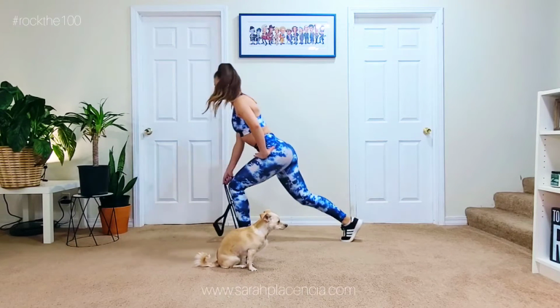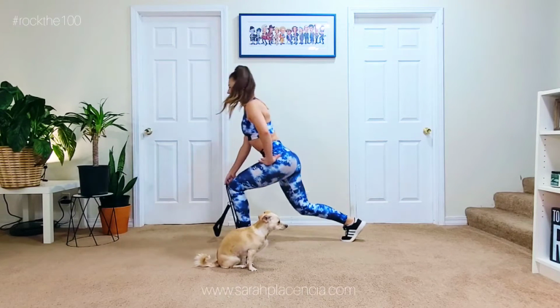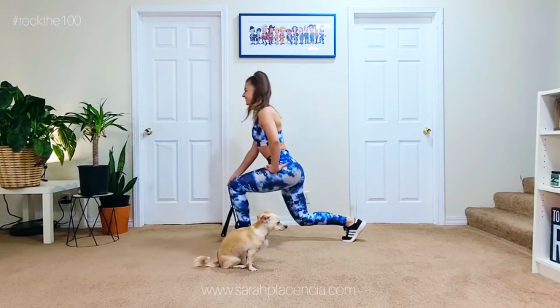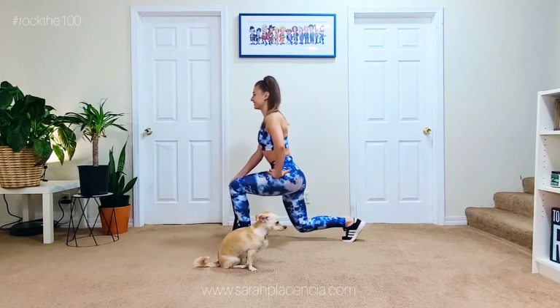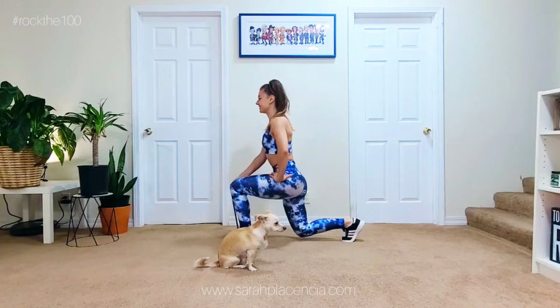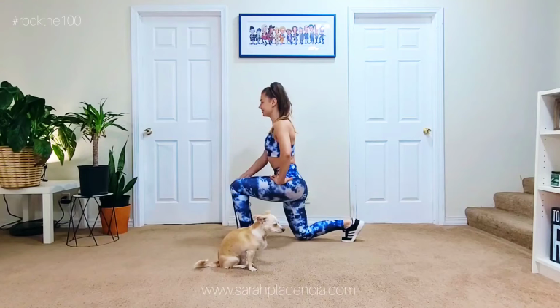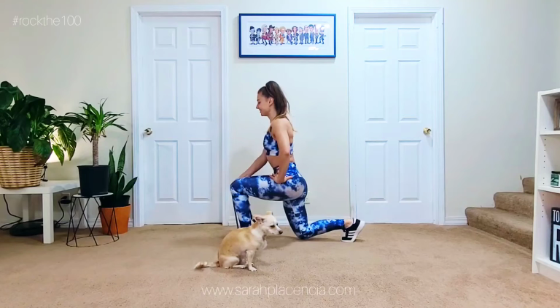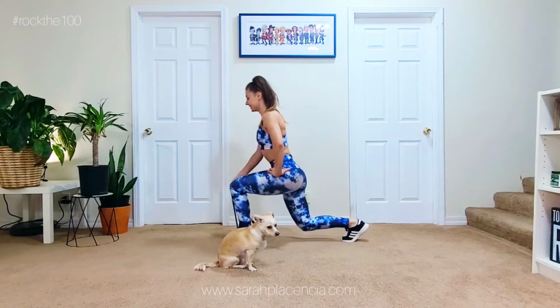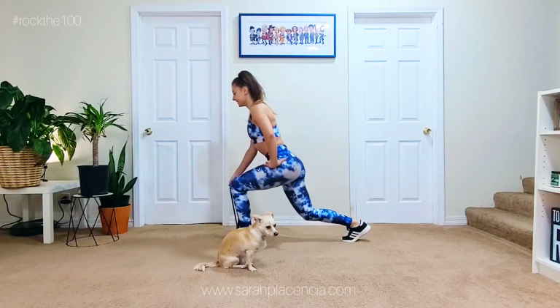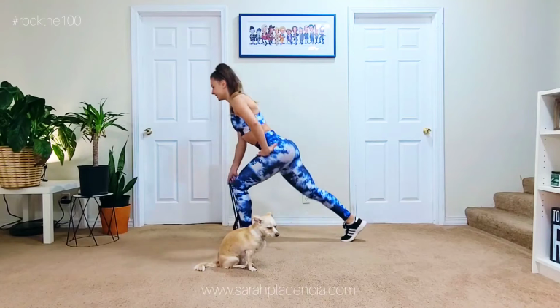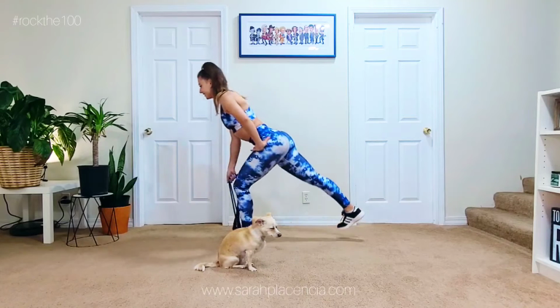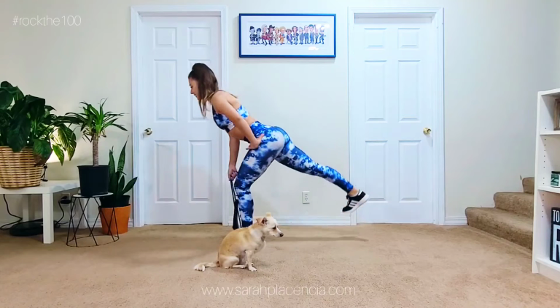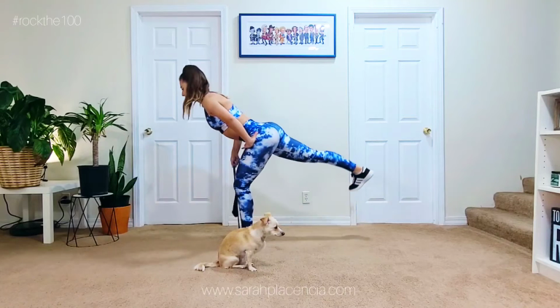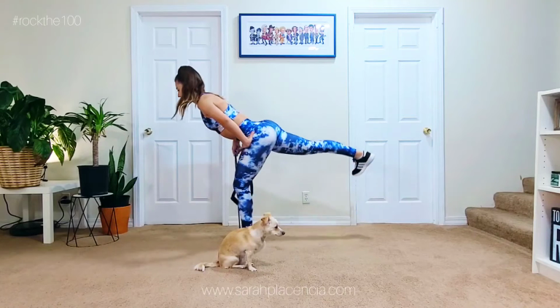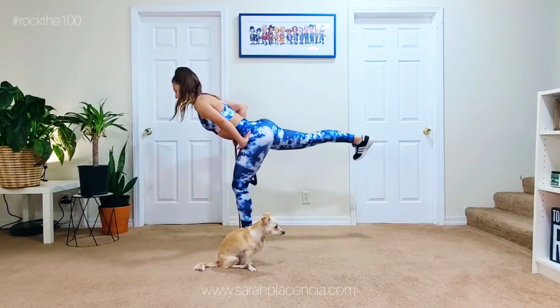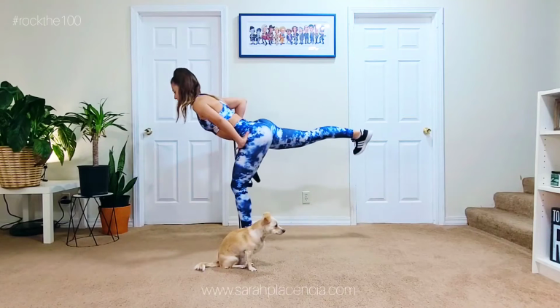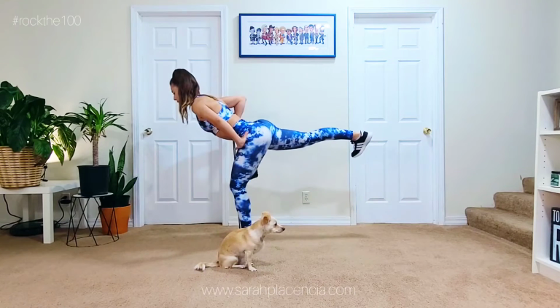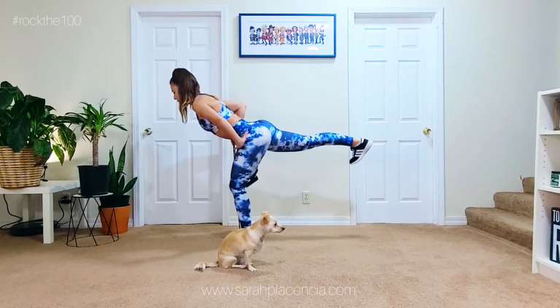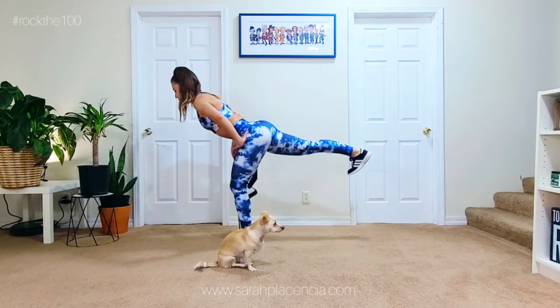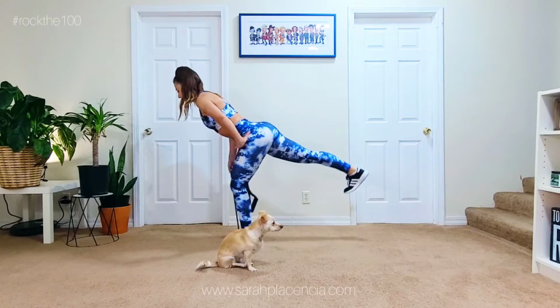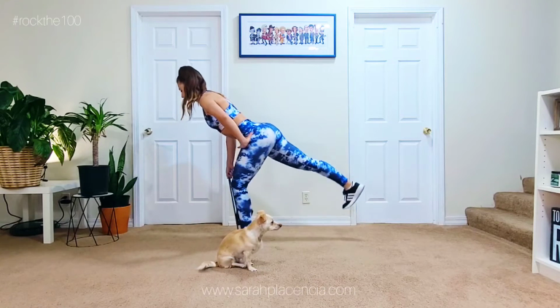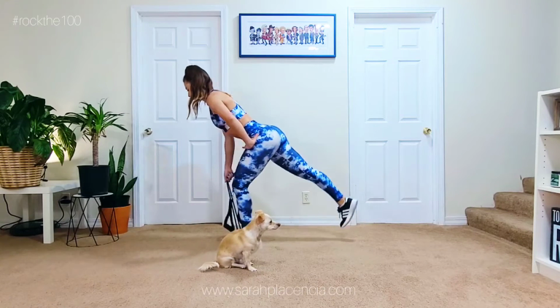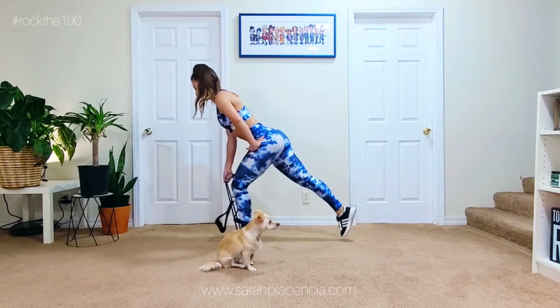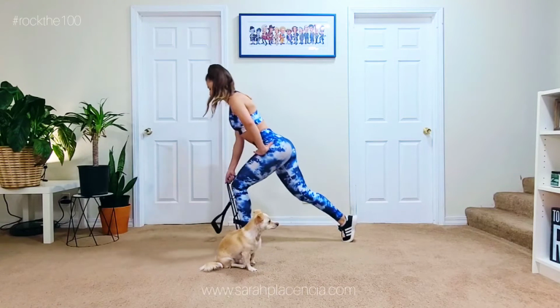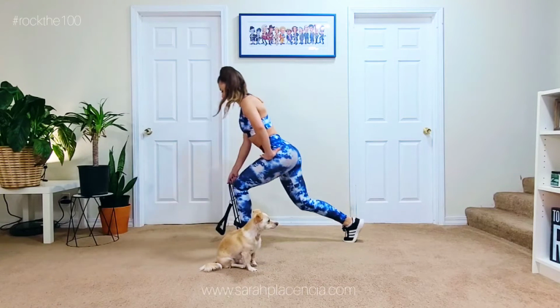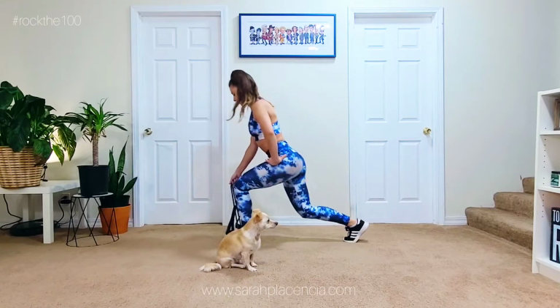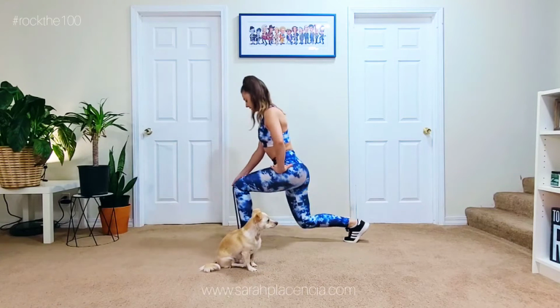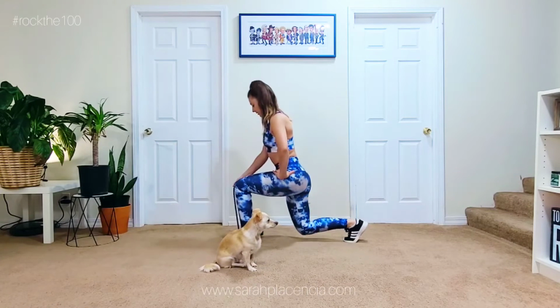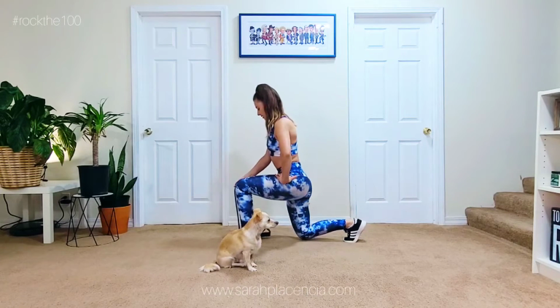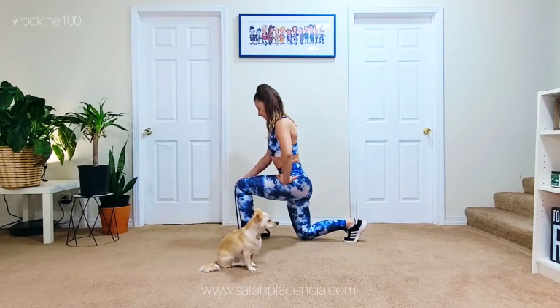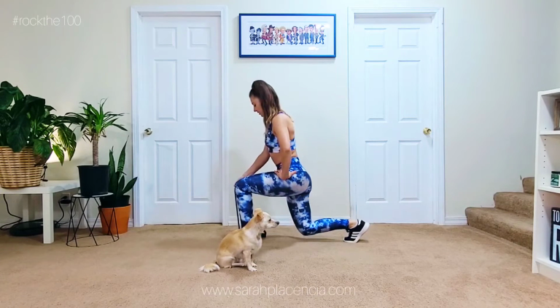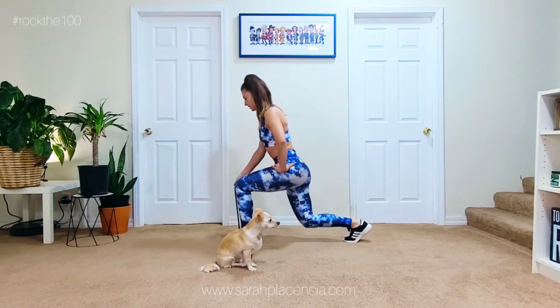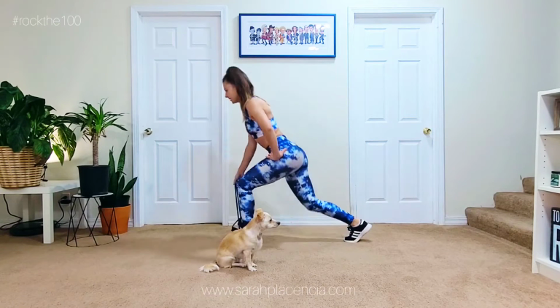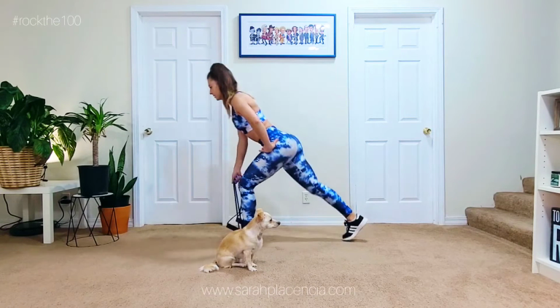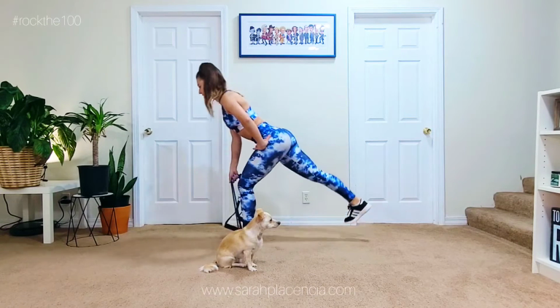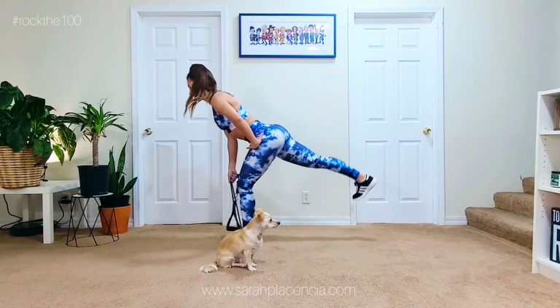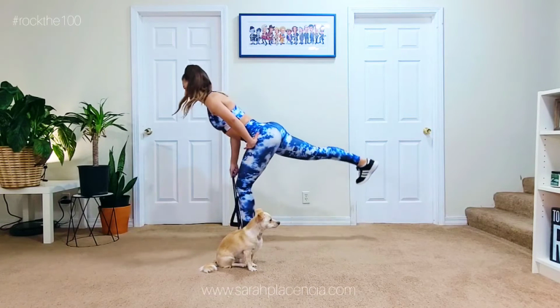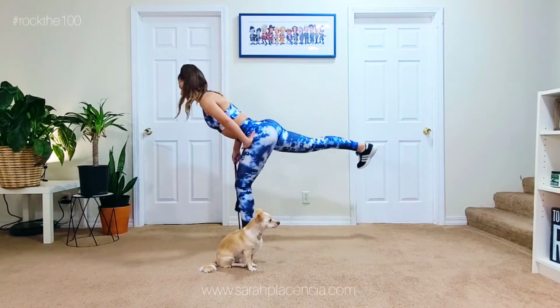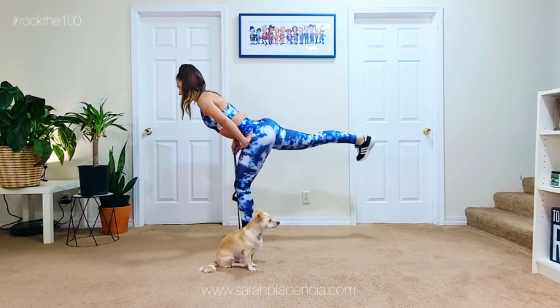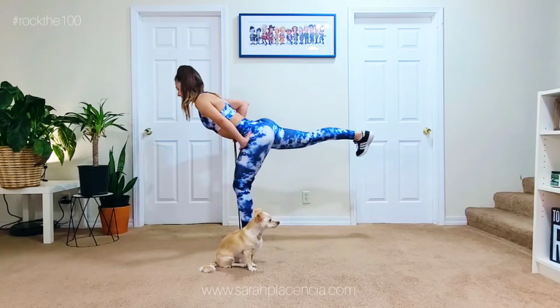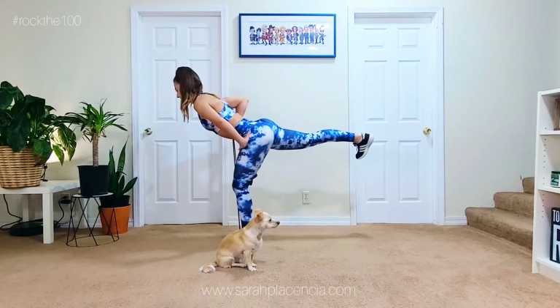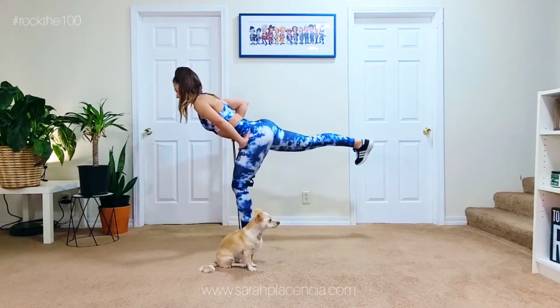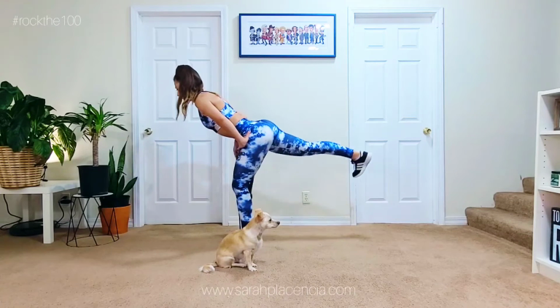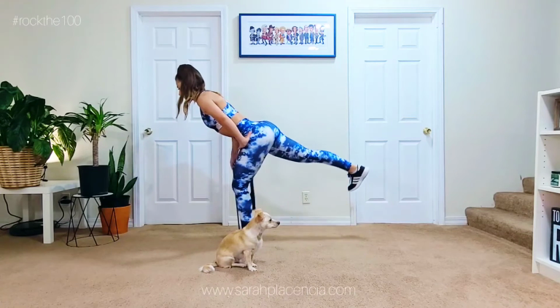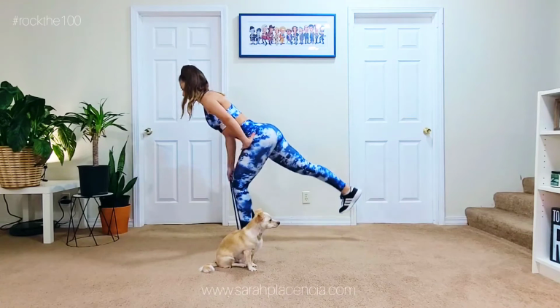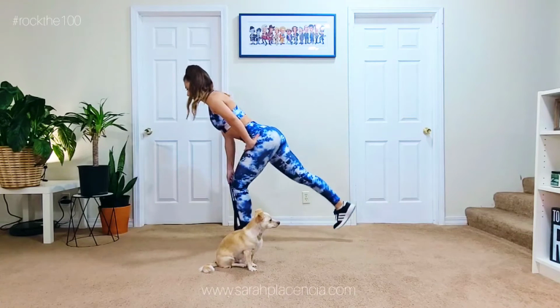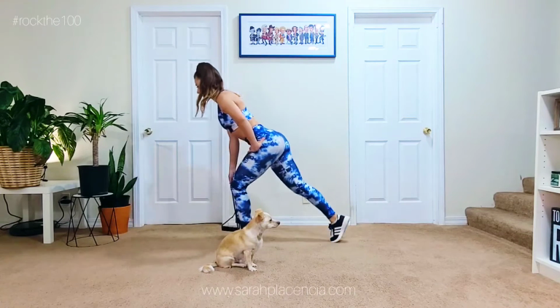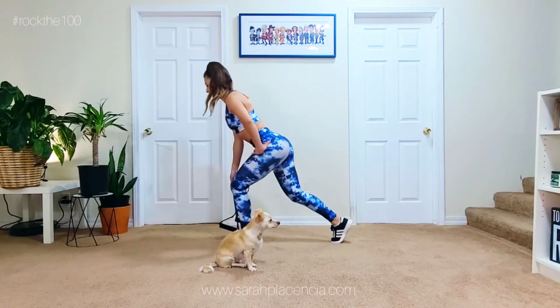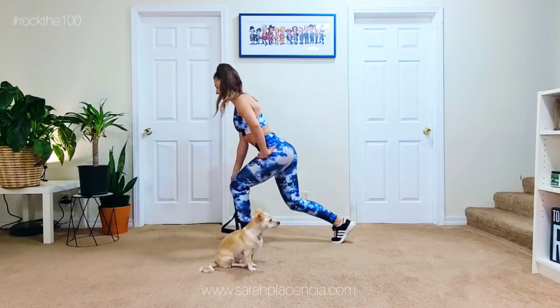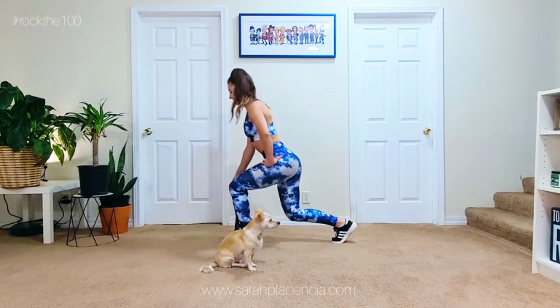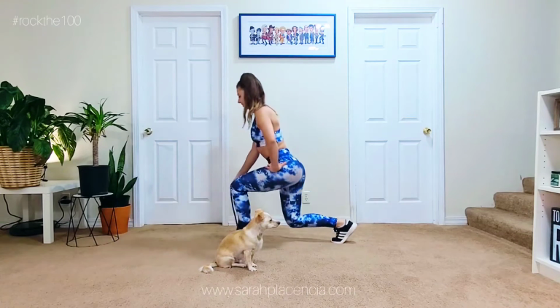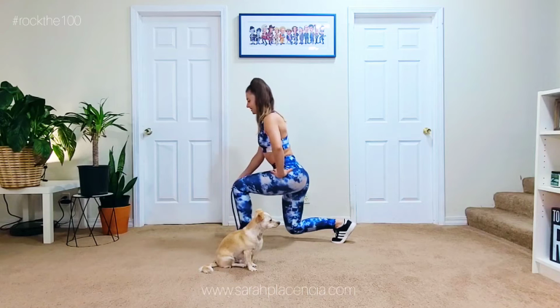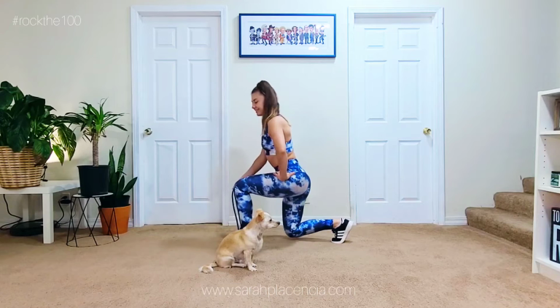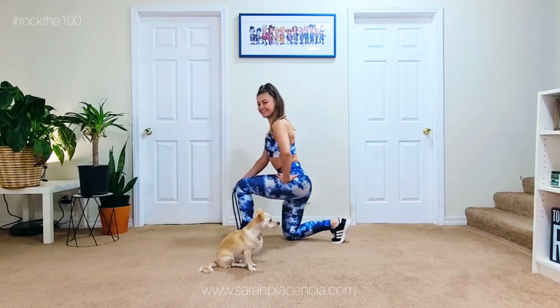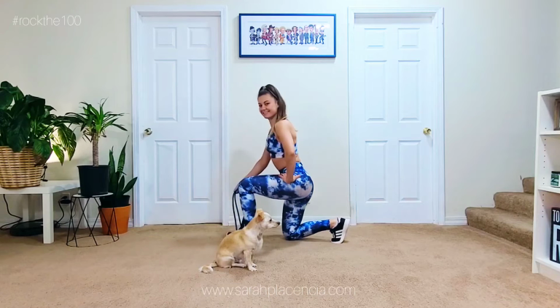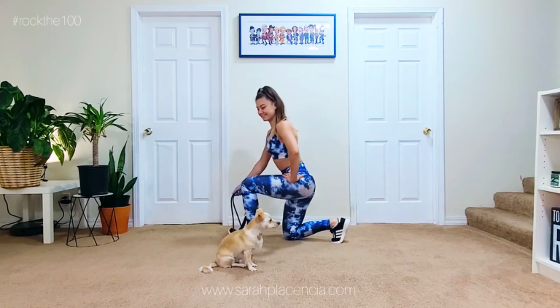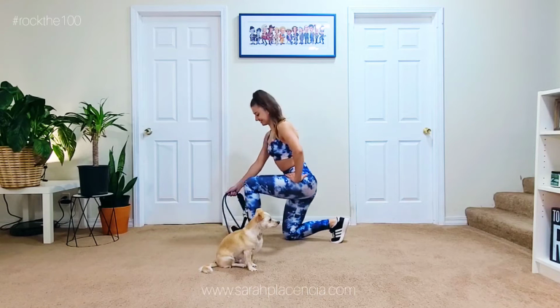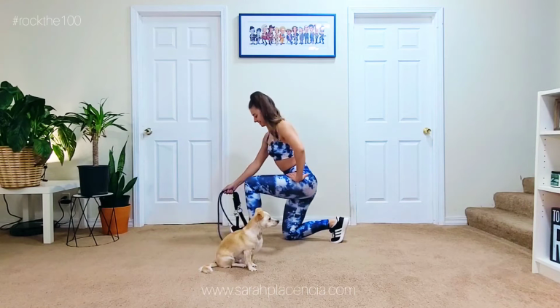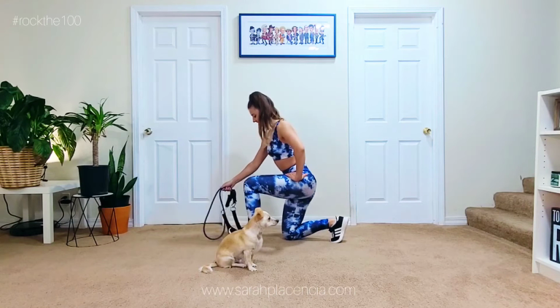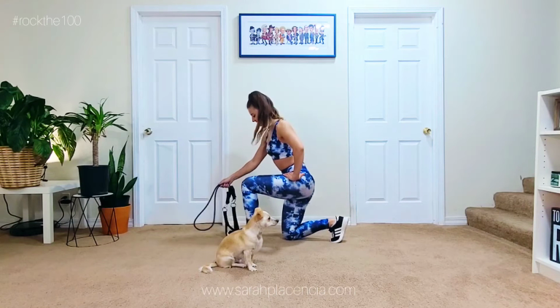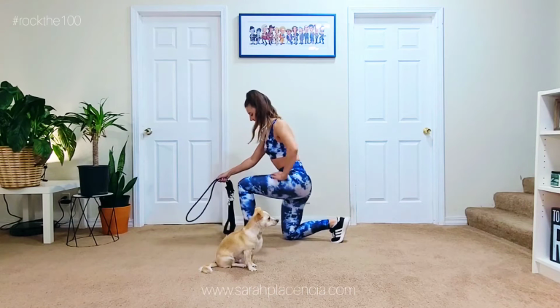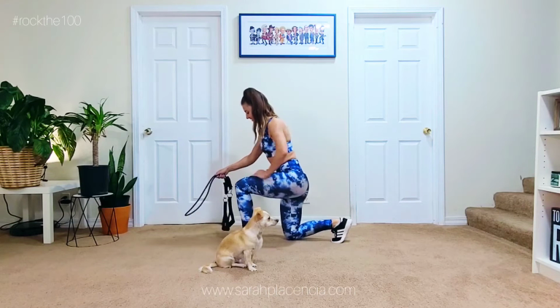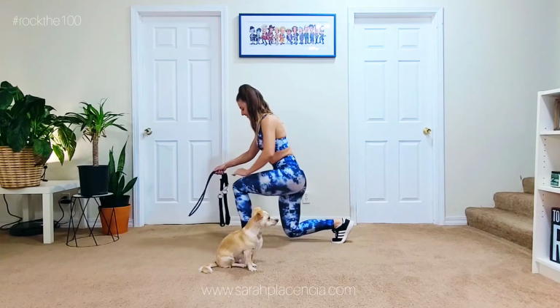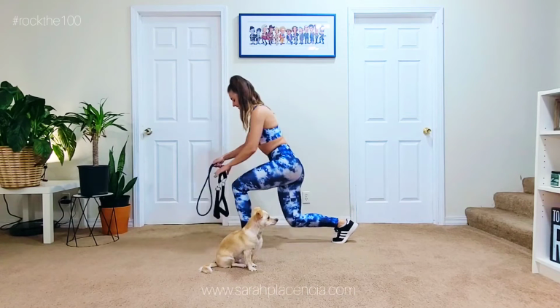So really focus on your balance here. As you can see, I'm trying not to turn out my foot. The toe should actually be pointing down.